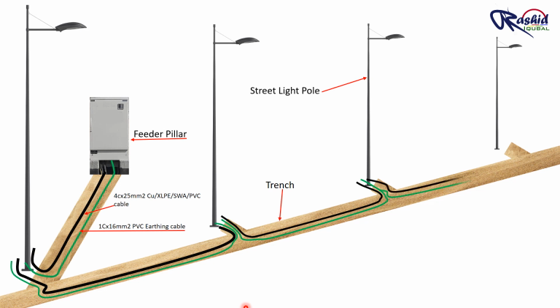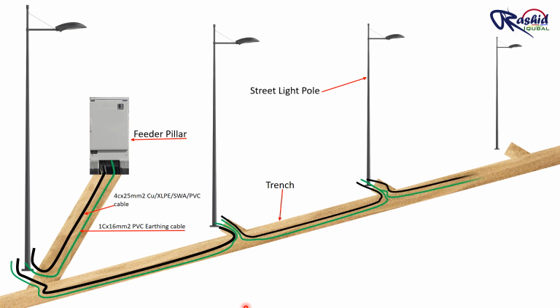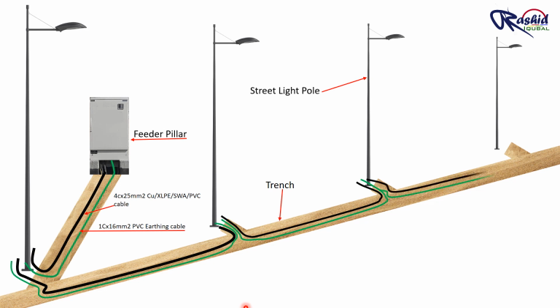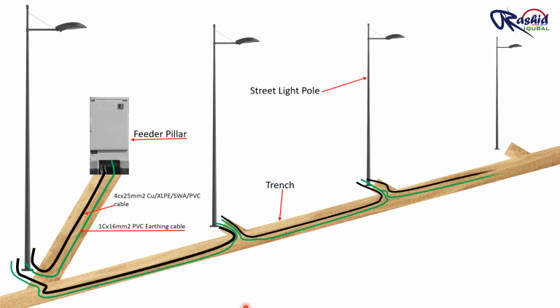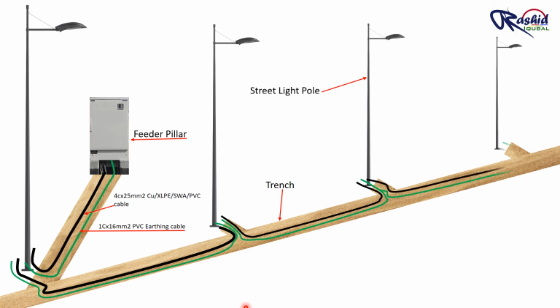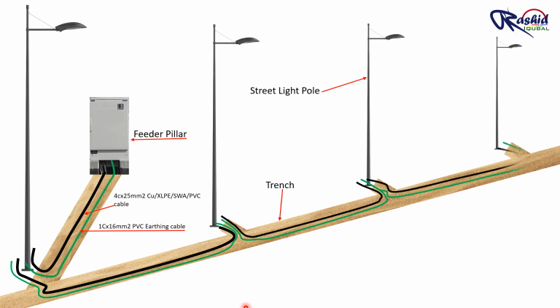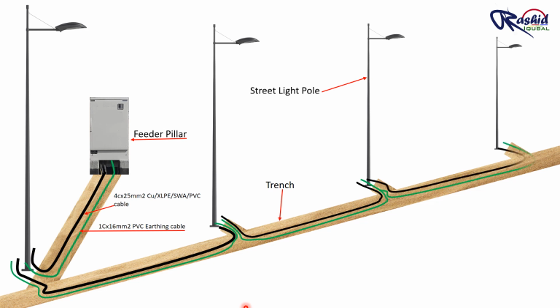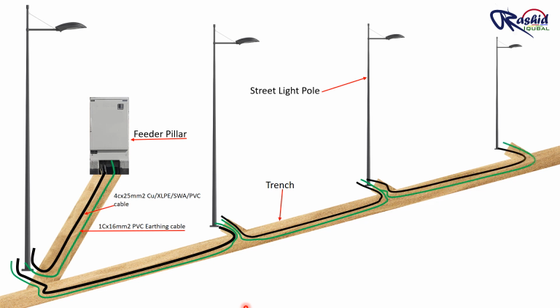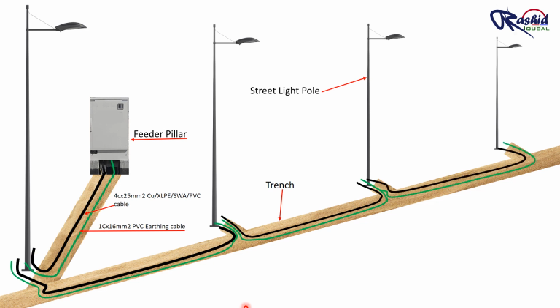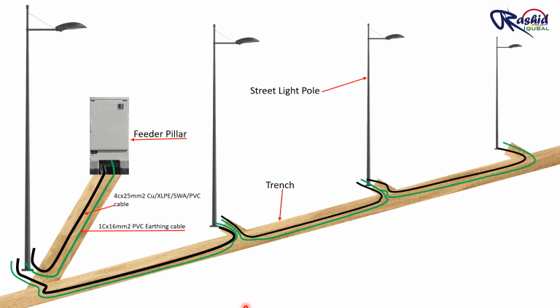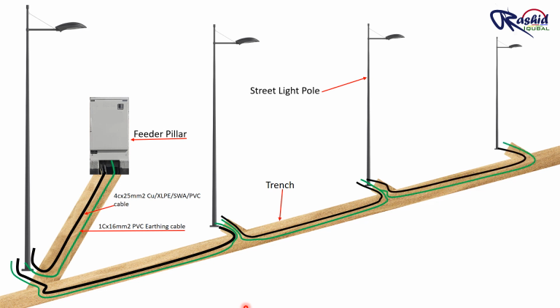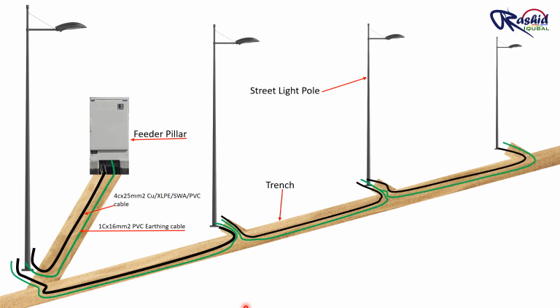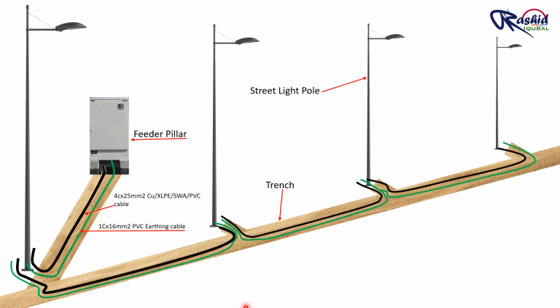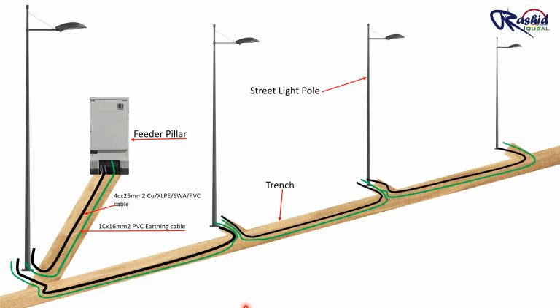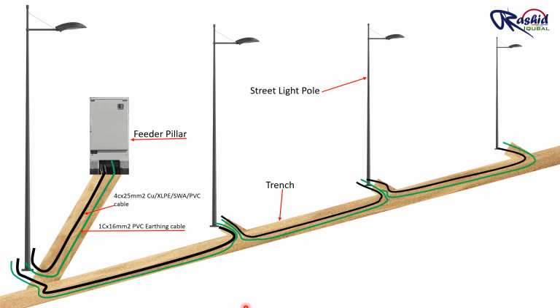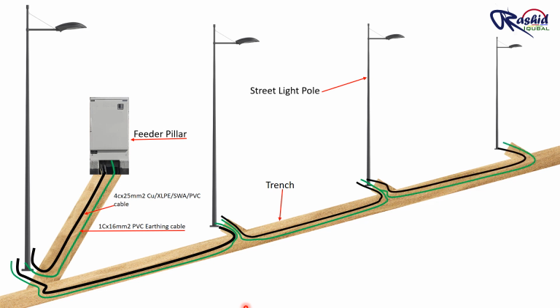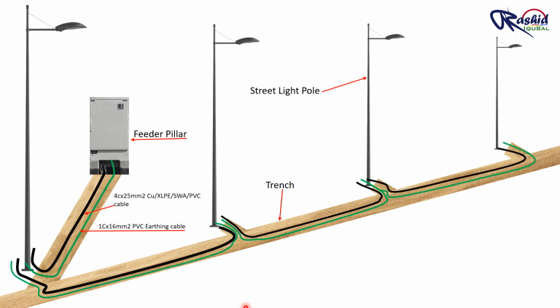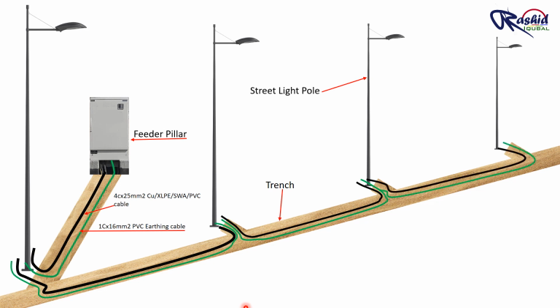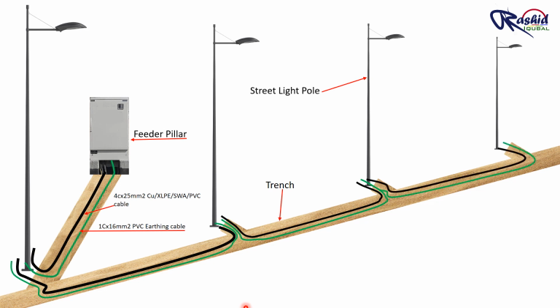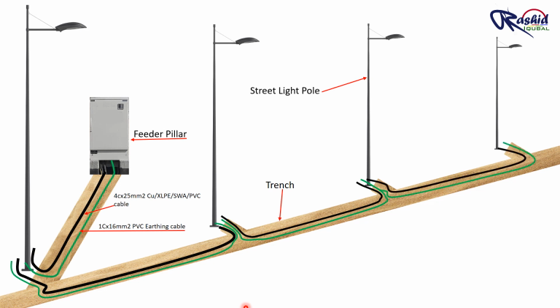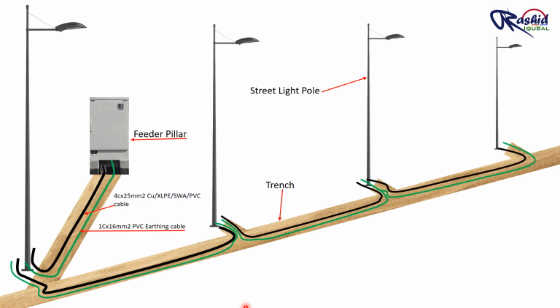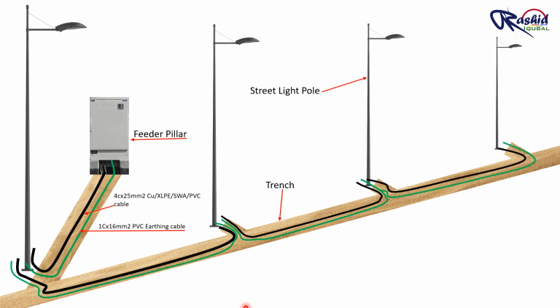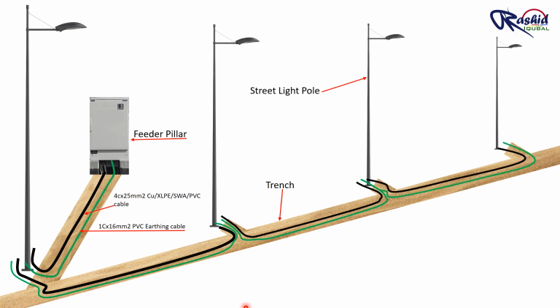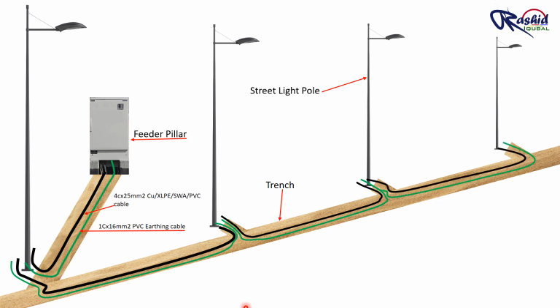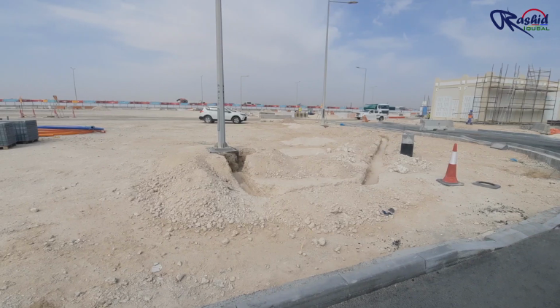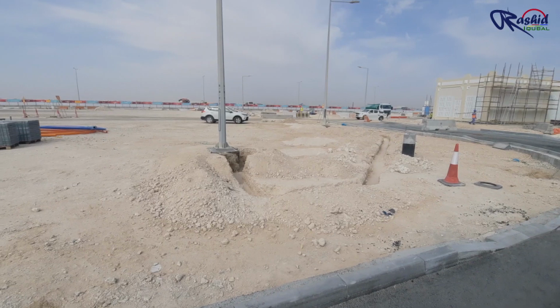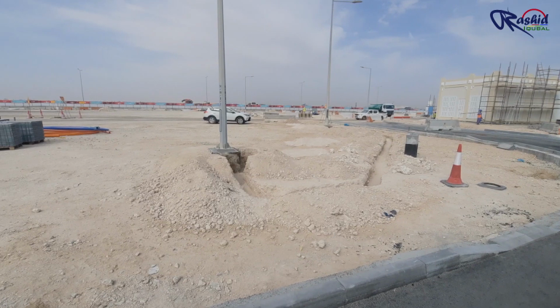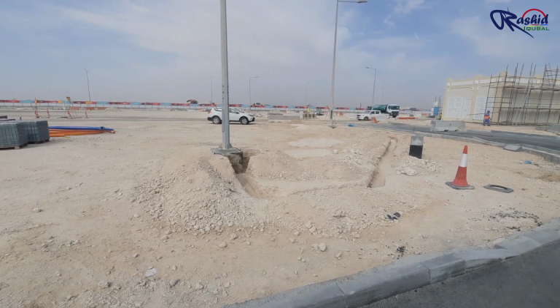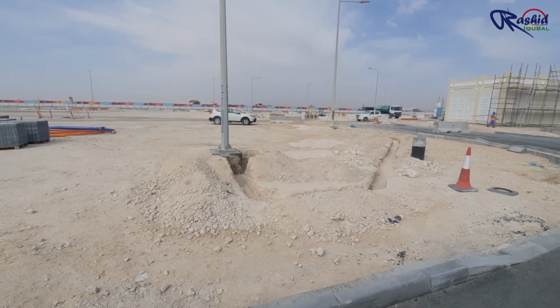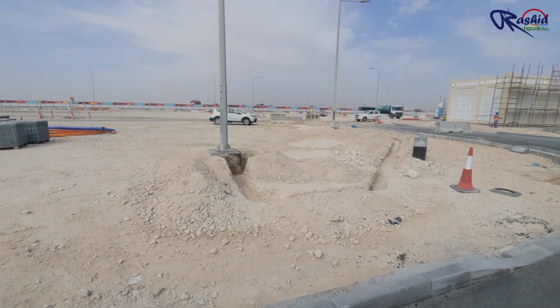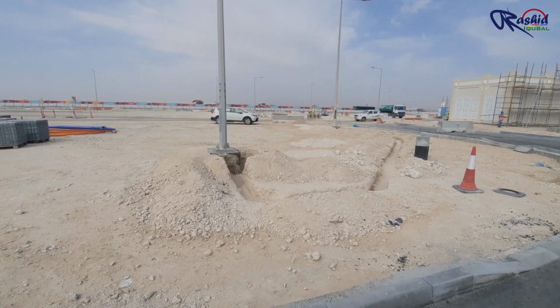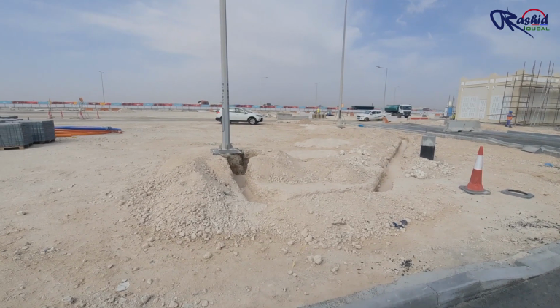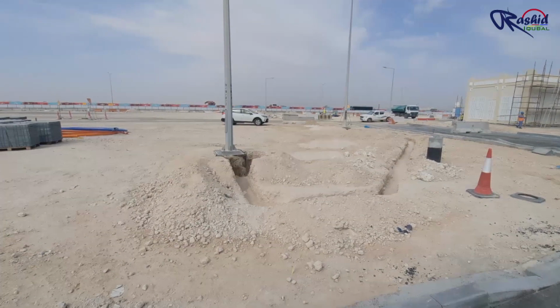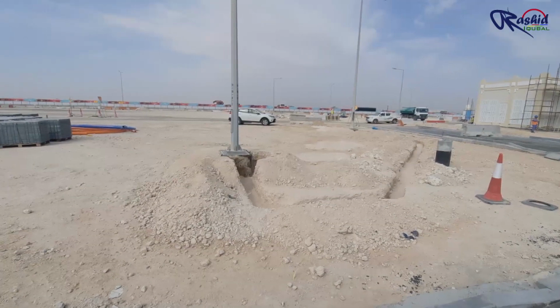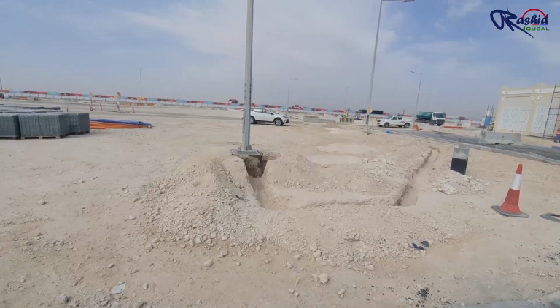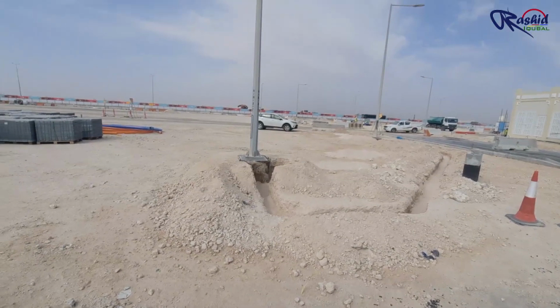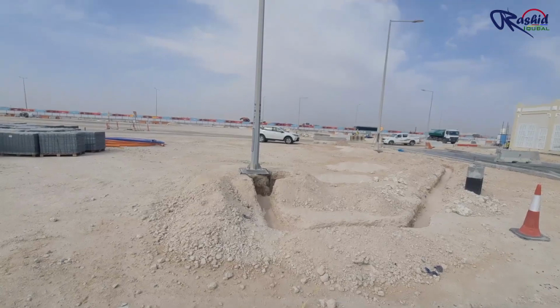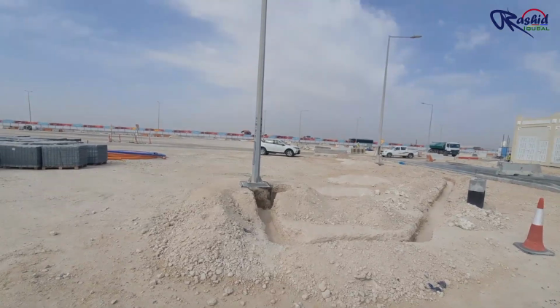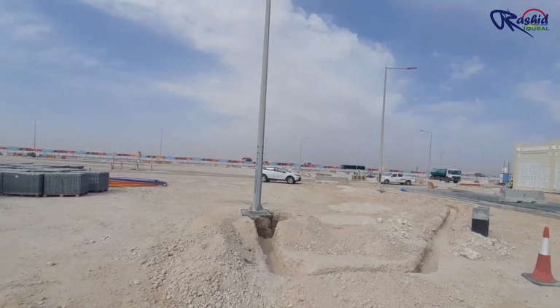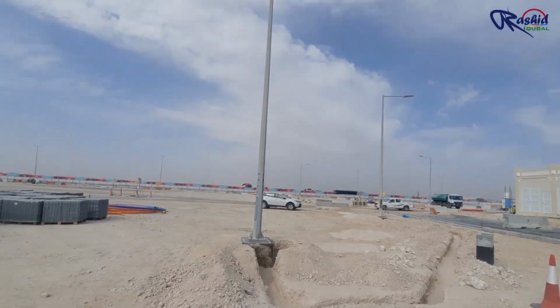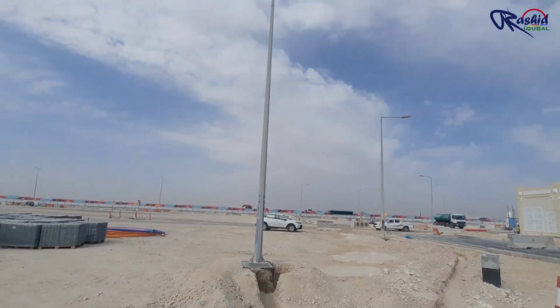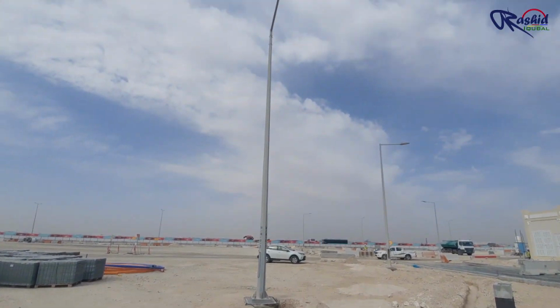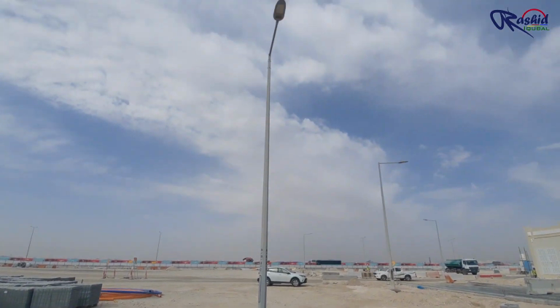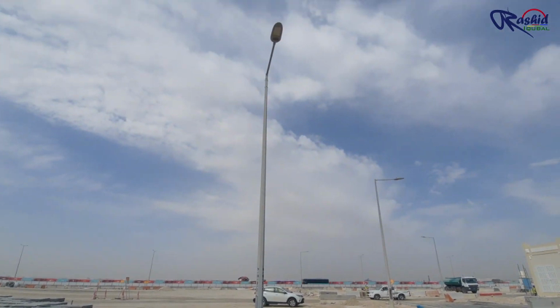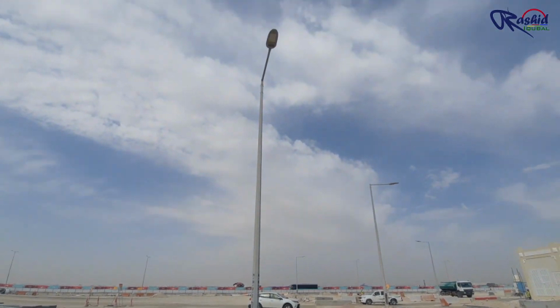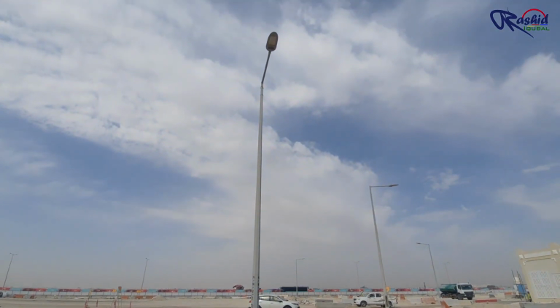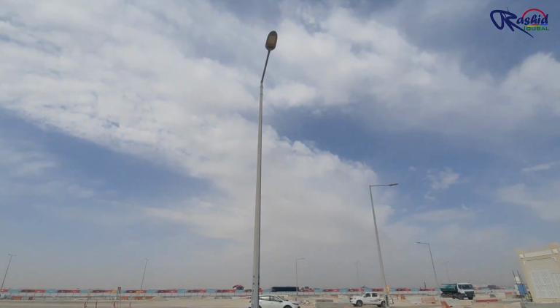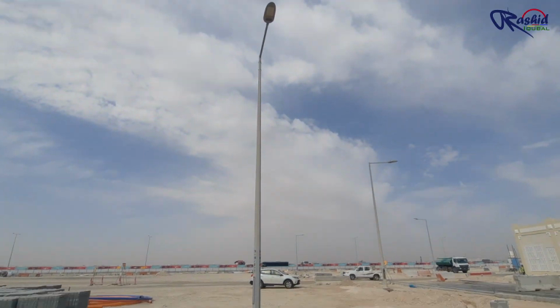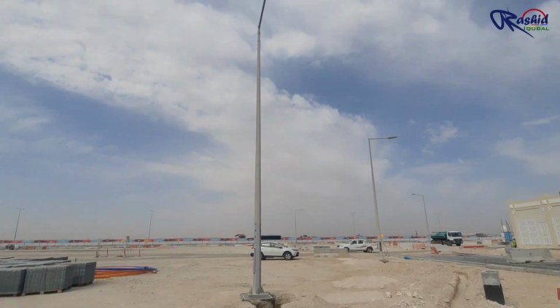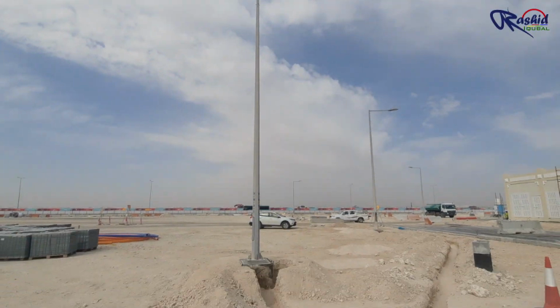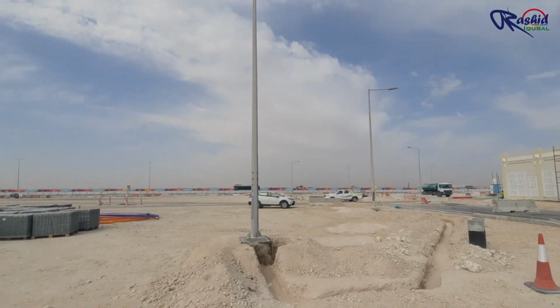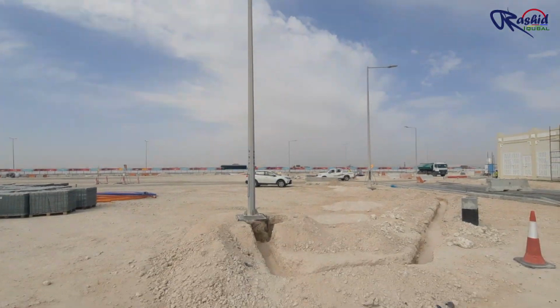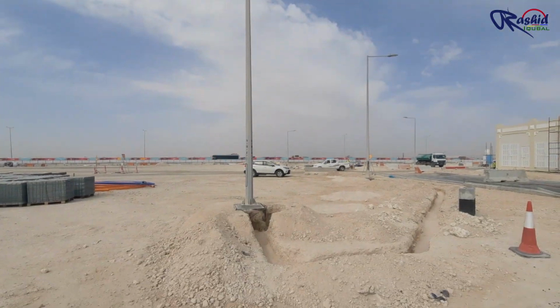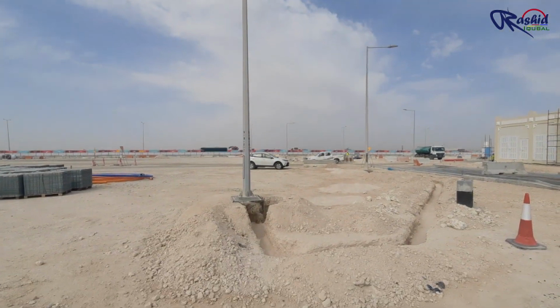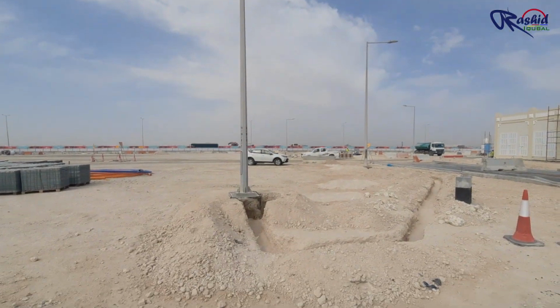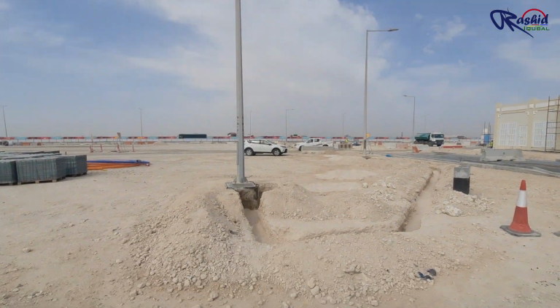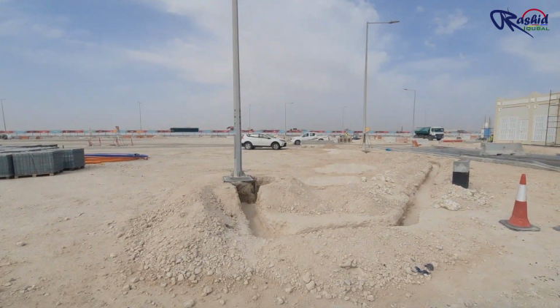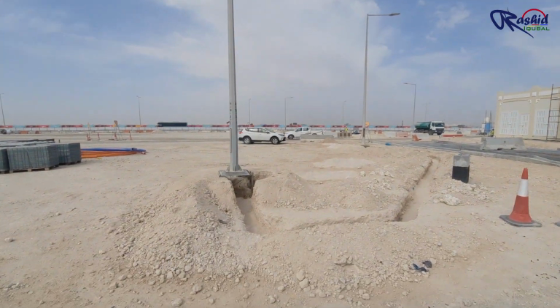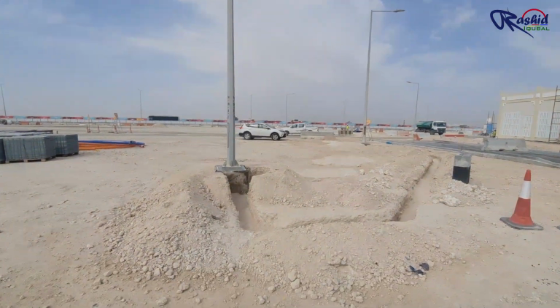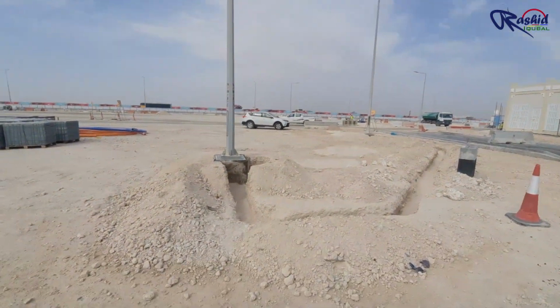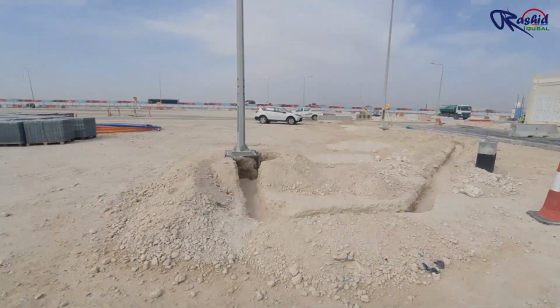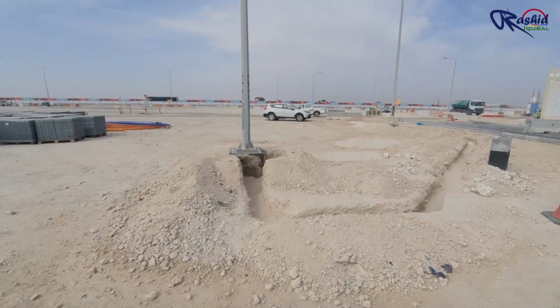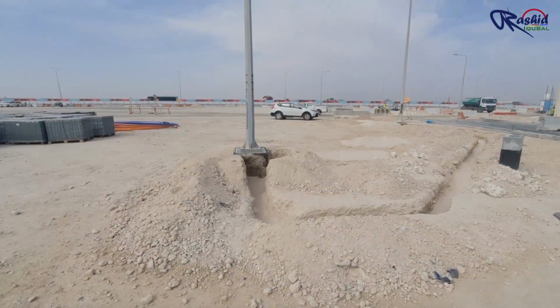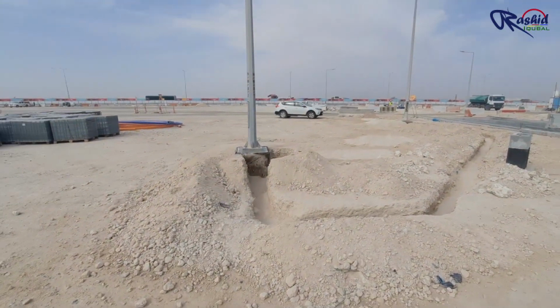Once the cable is laid, we will make glanding and termination inside the pole cutout. Now we will see the practical method of laying cable at the site.